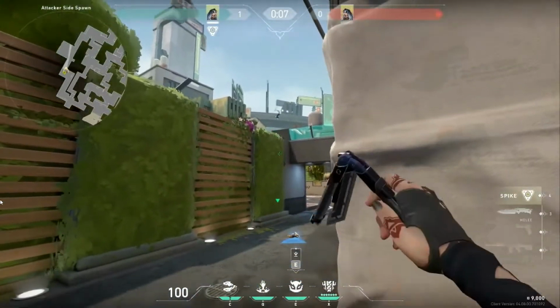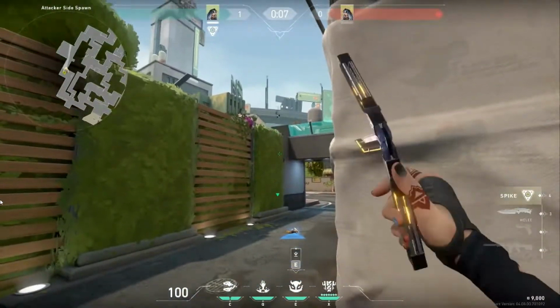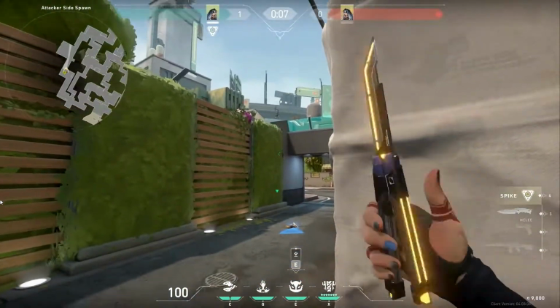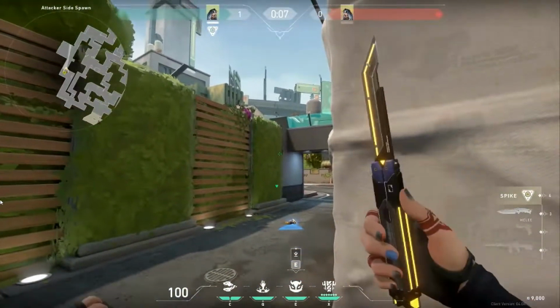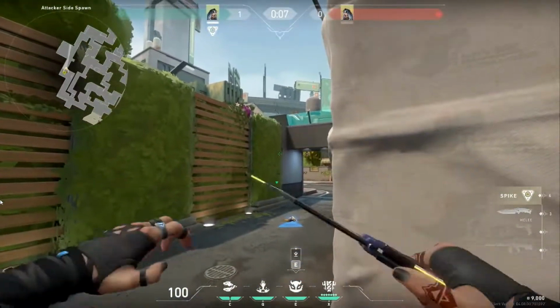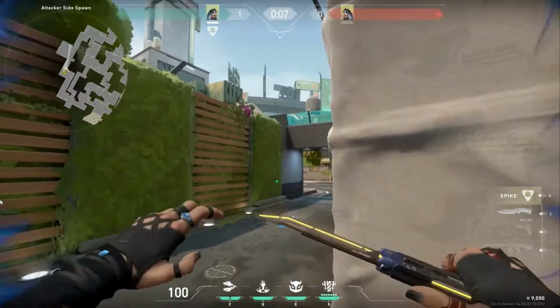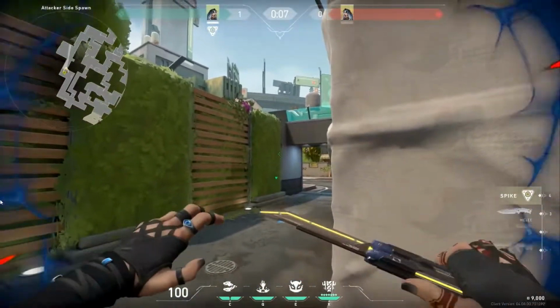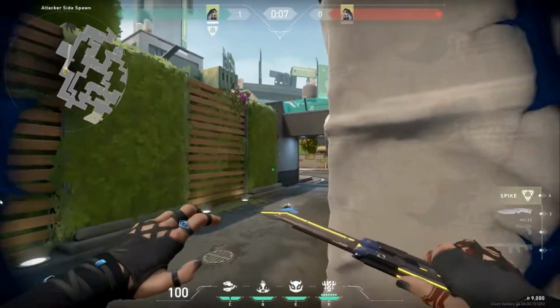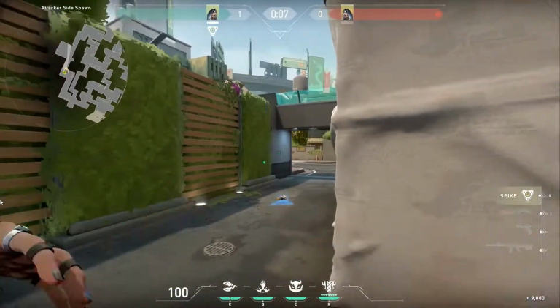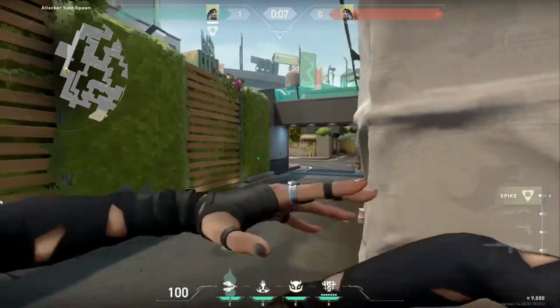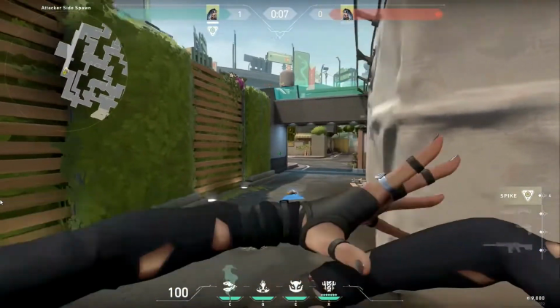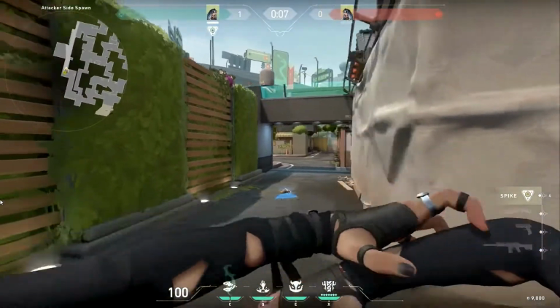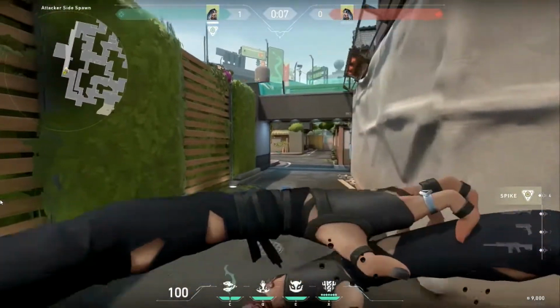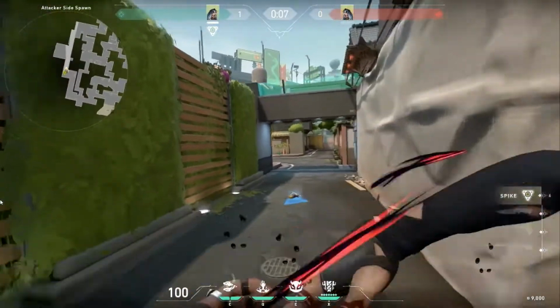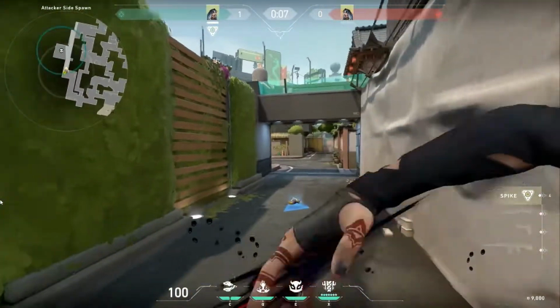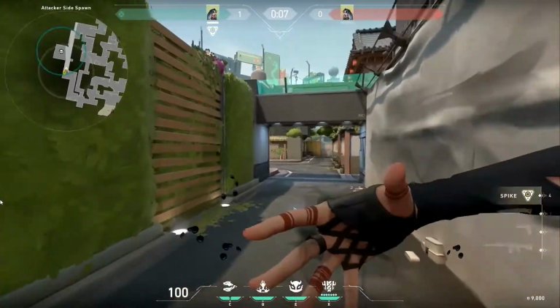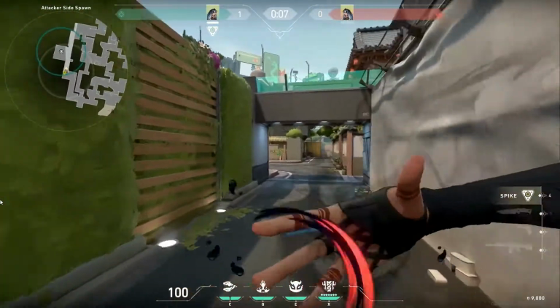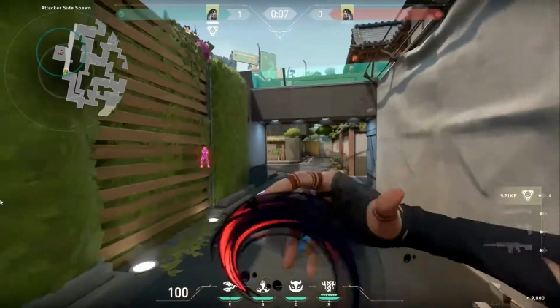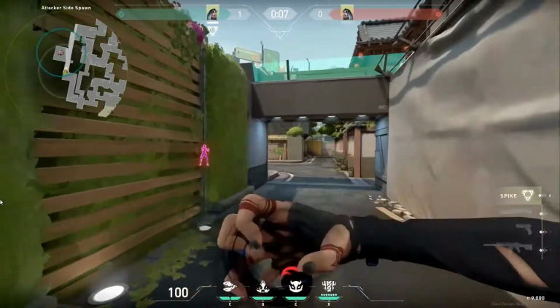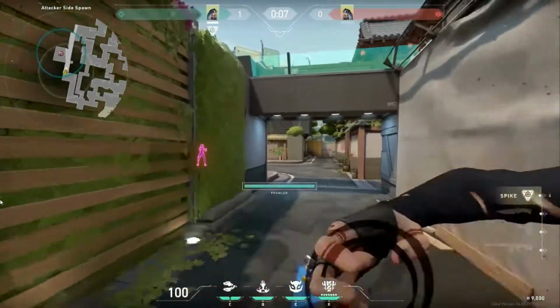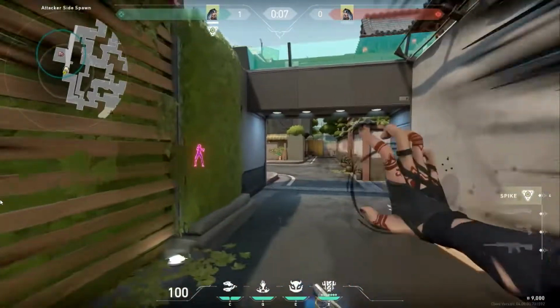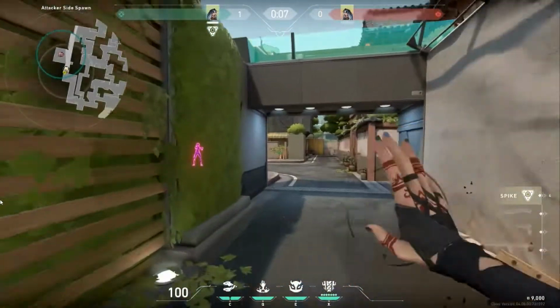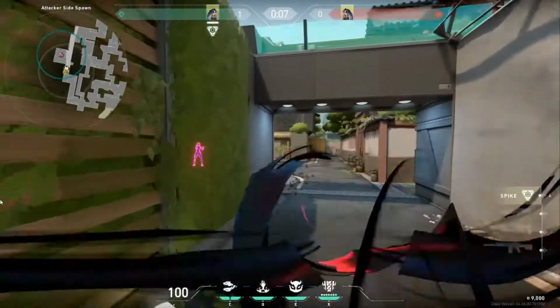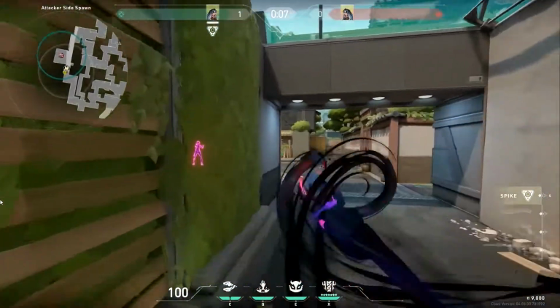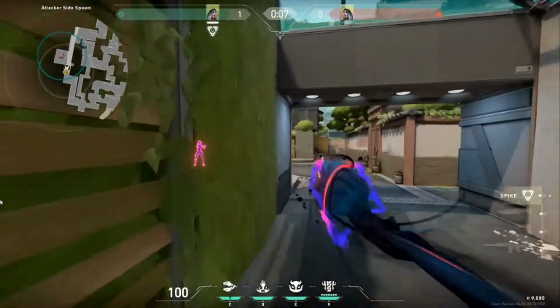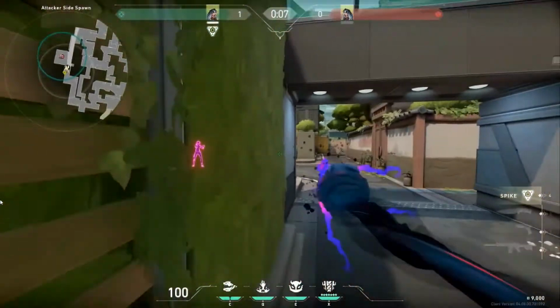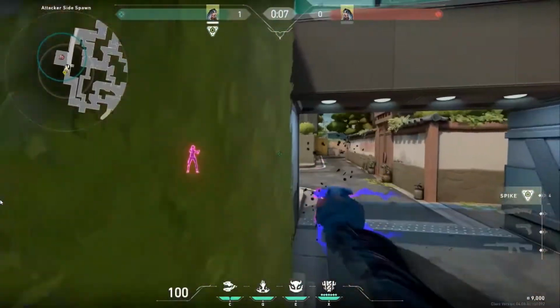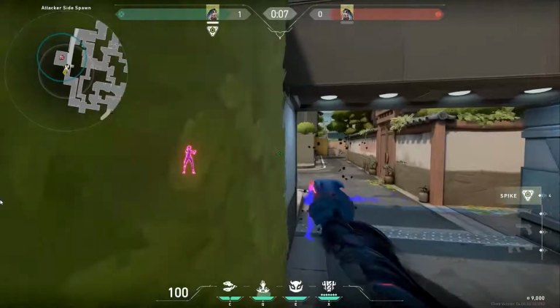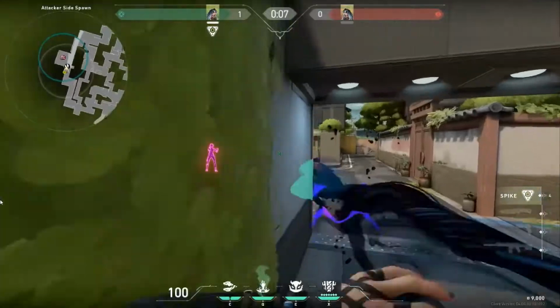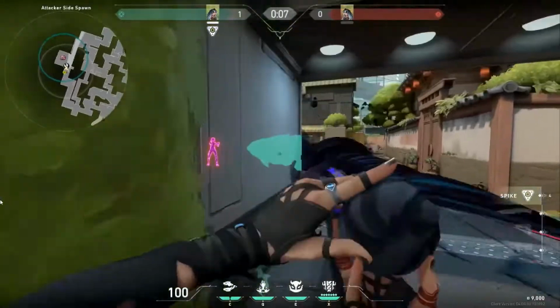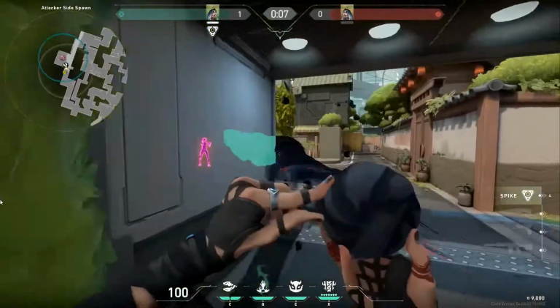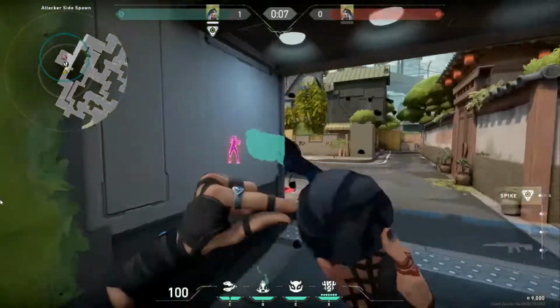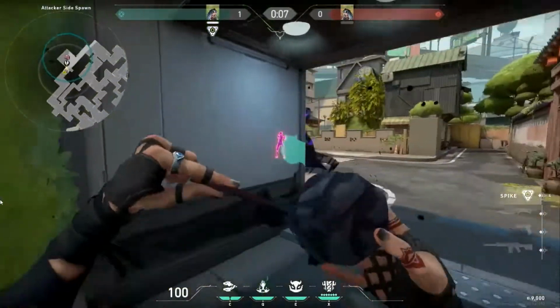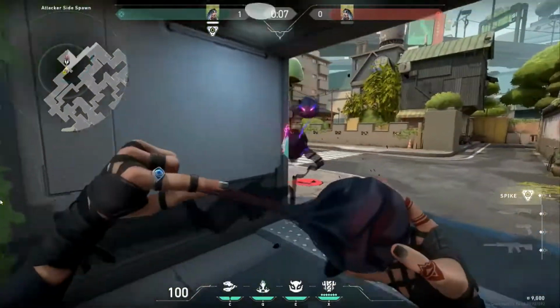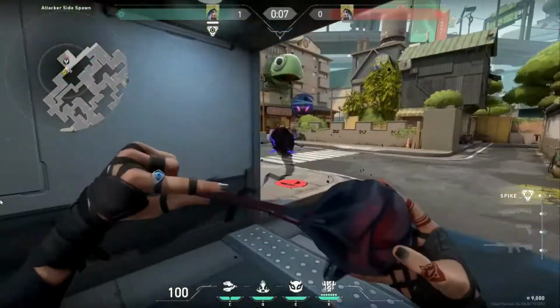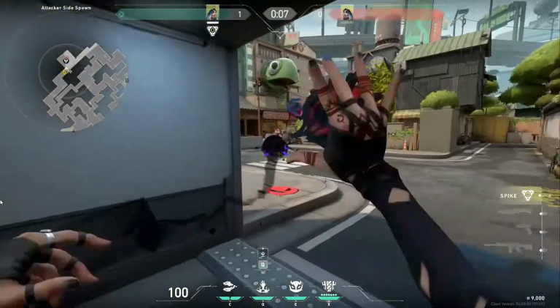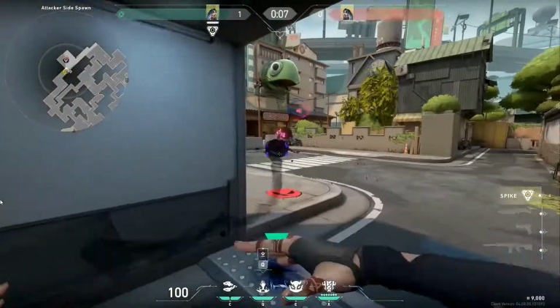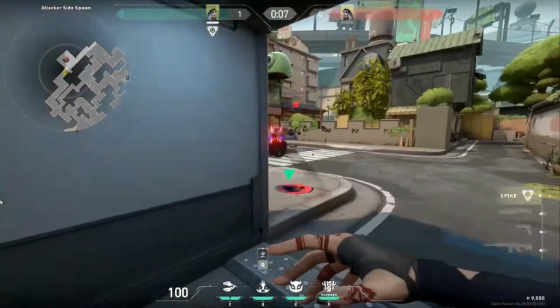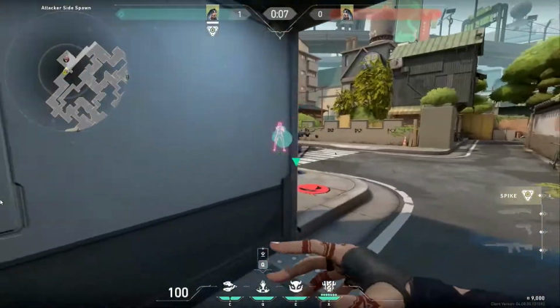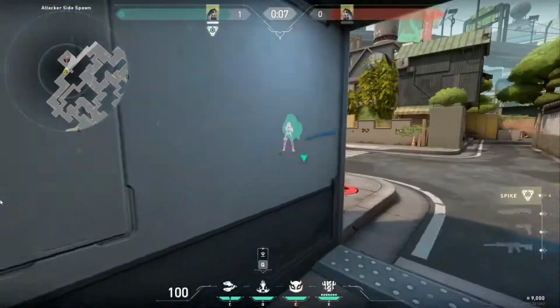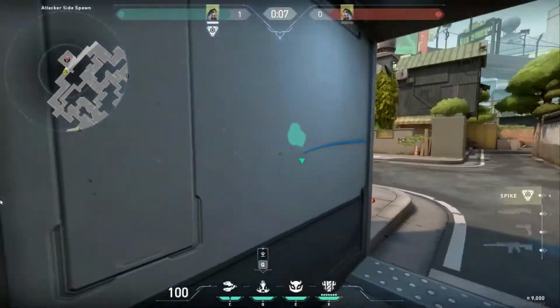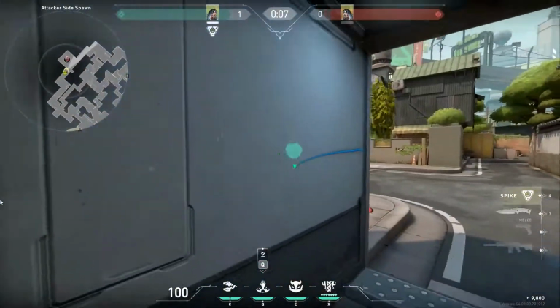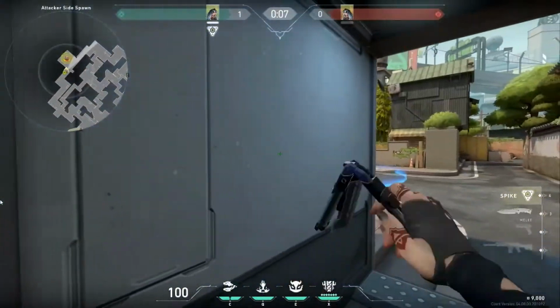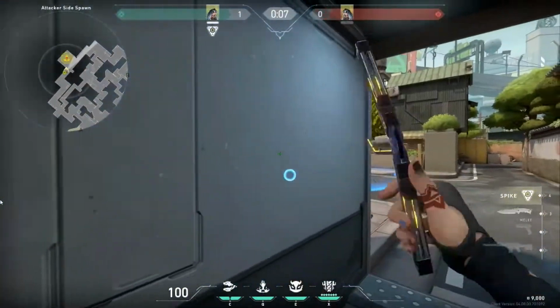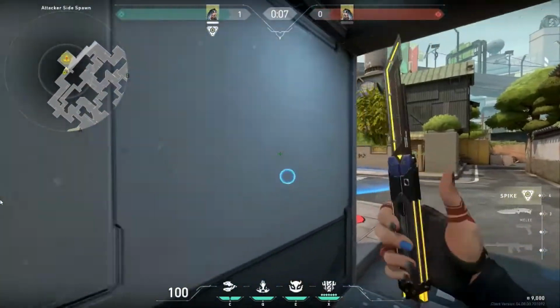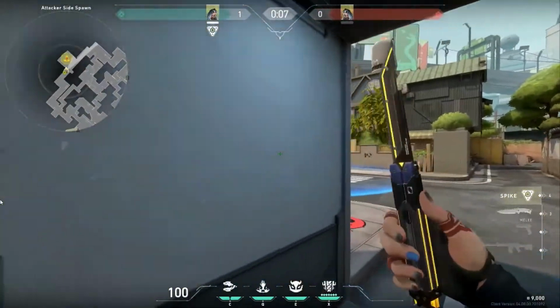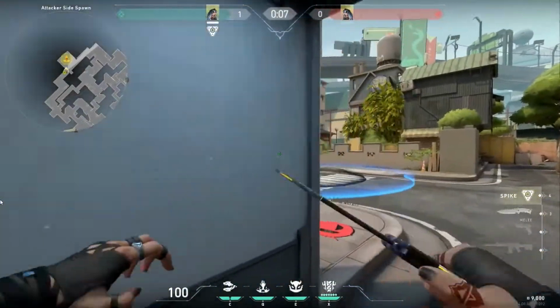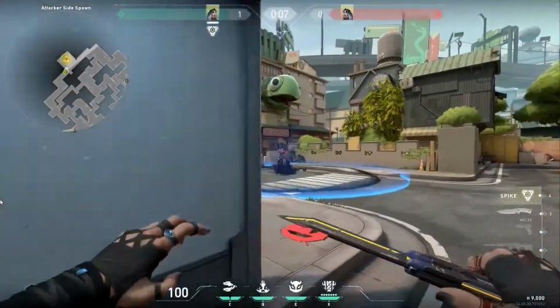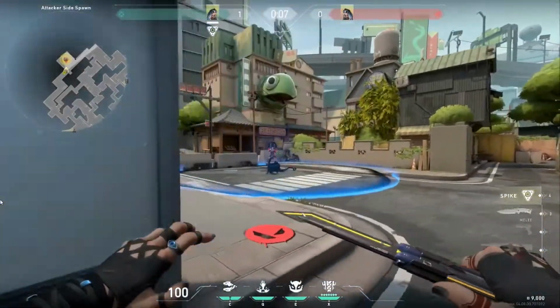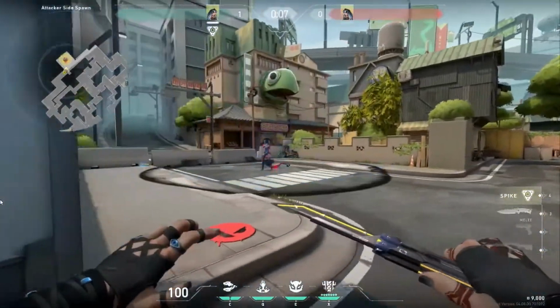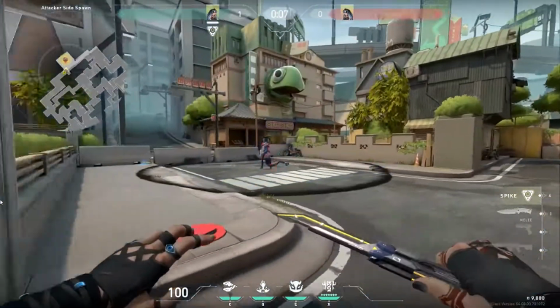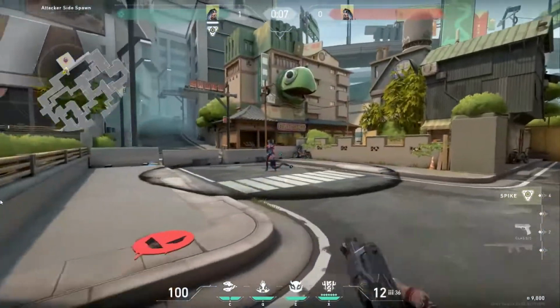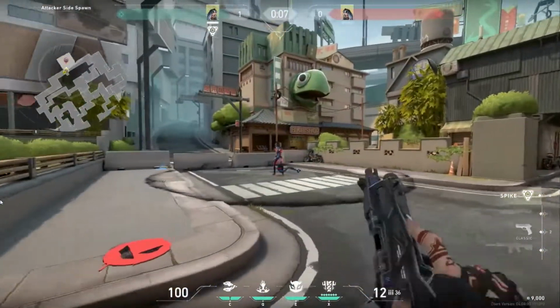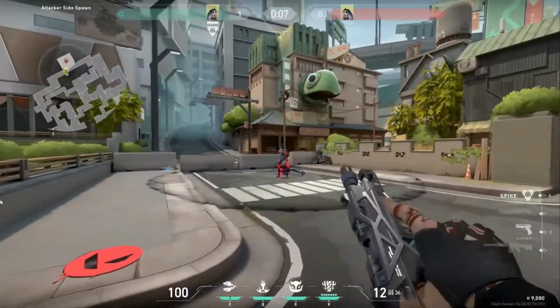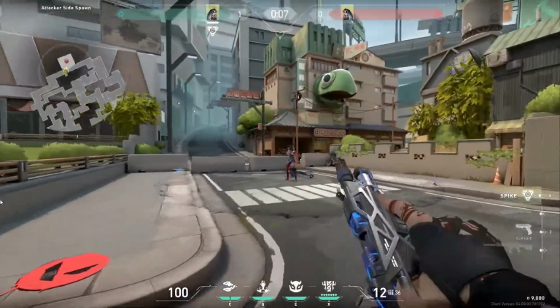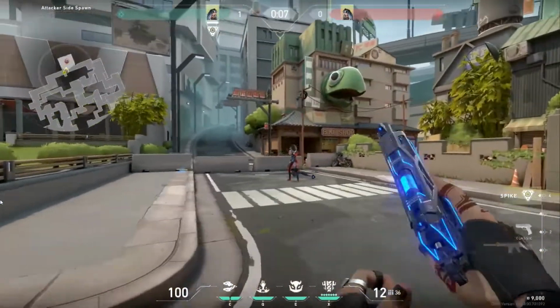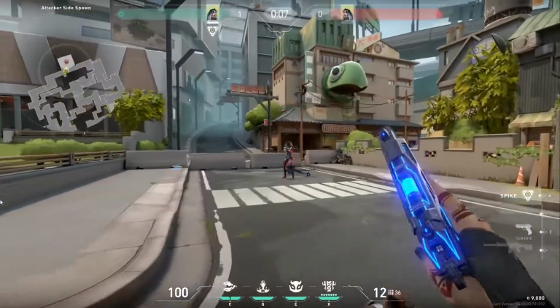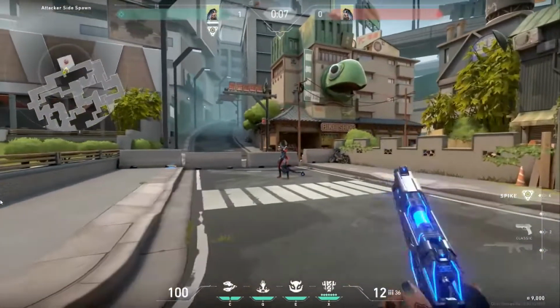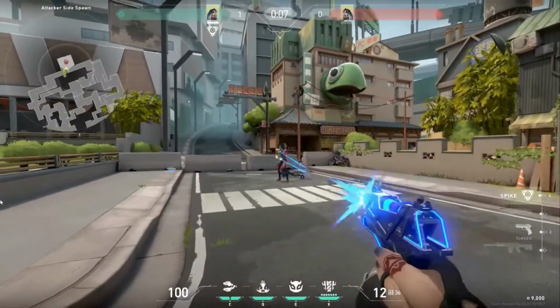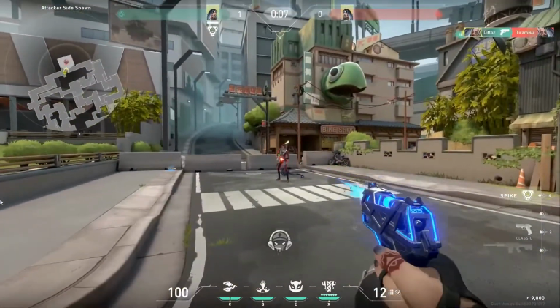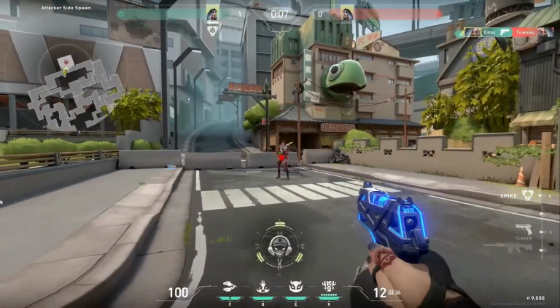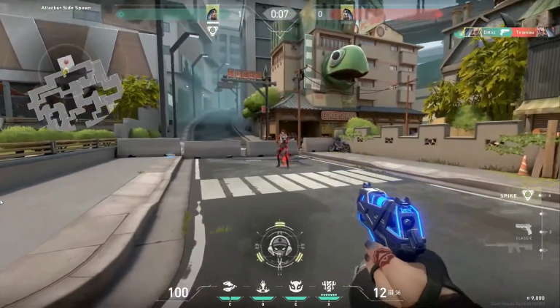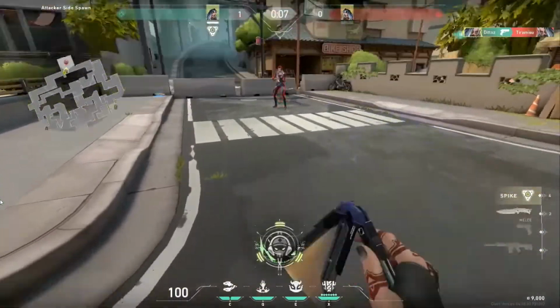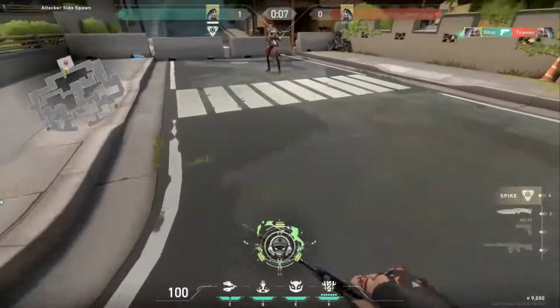You put these together, it gets wild. I can reveal someone through a wall, throw Prowler, then debuff them, and one-tap them in the foot. It's nuts.